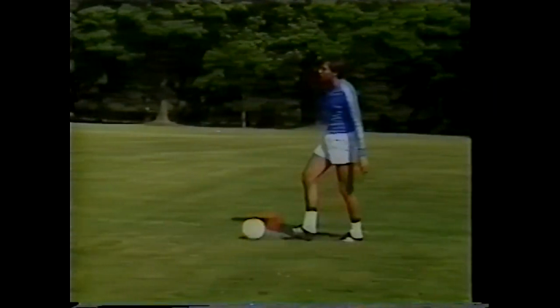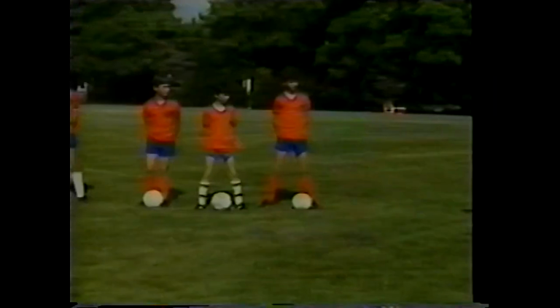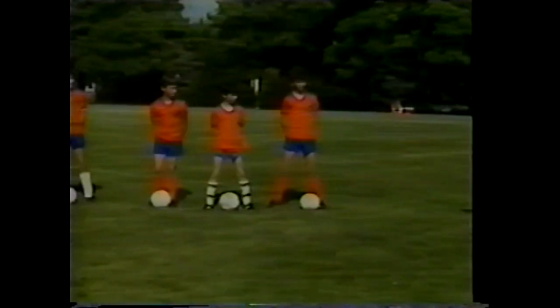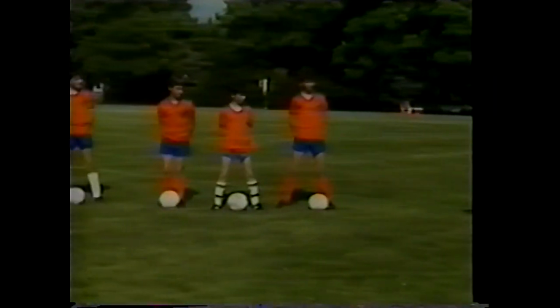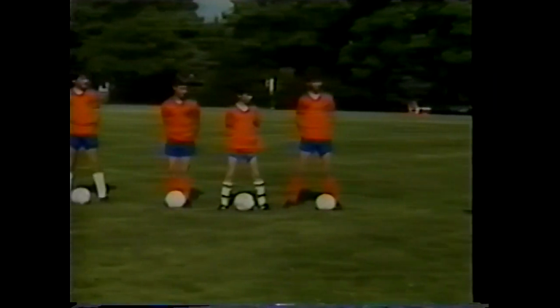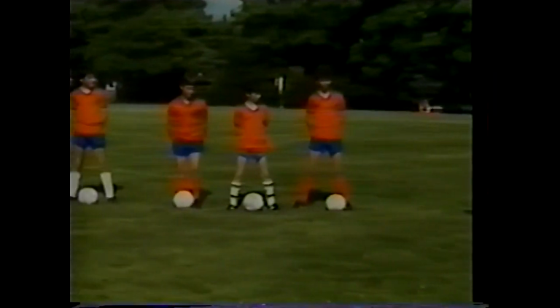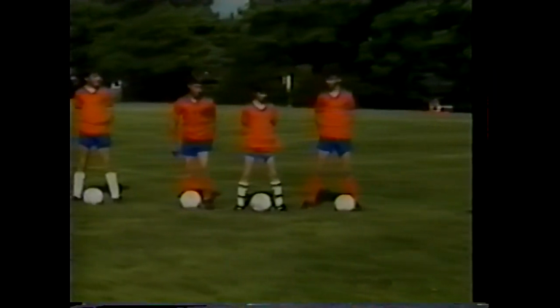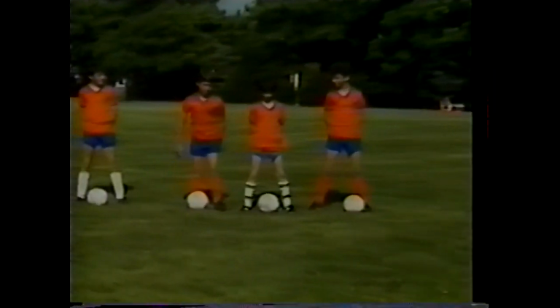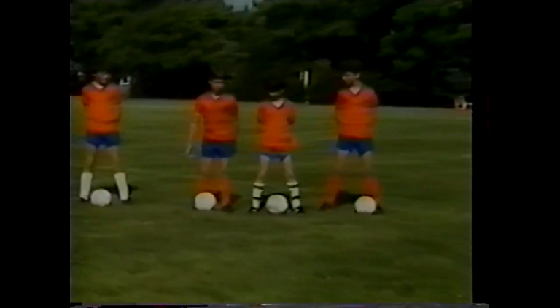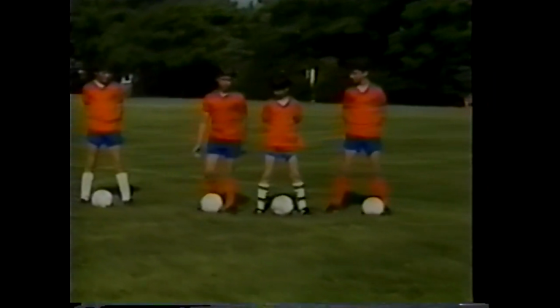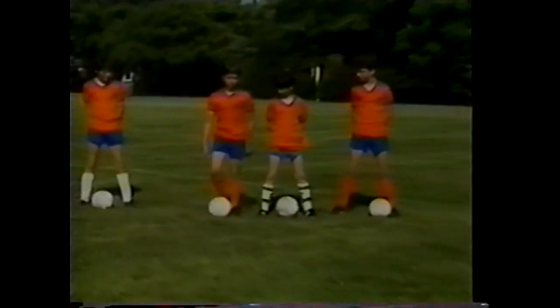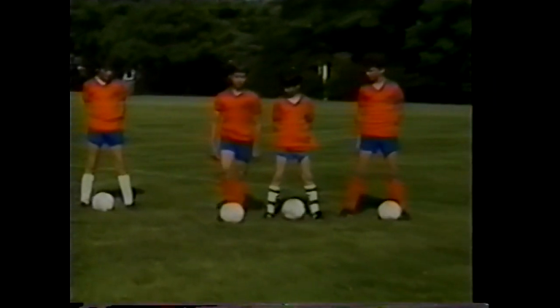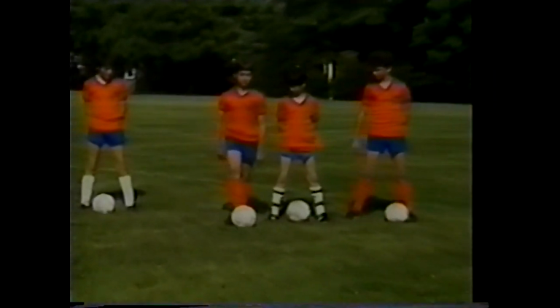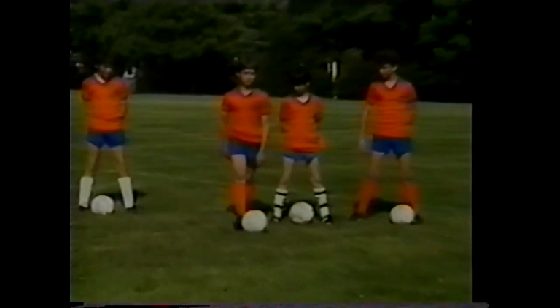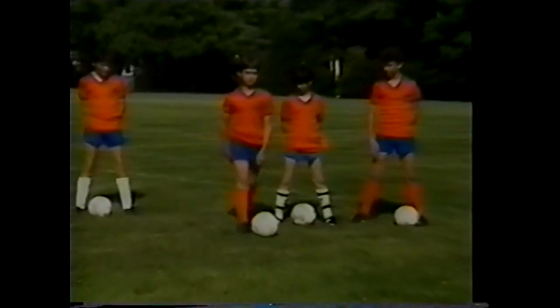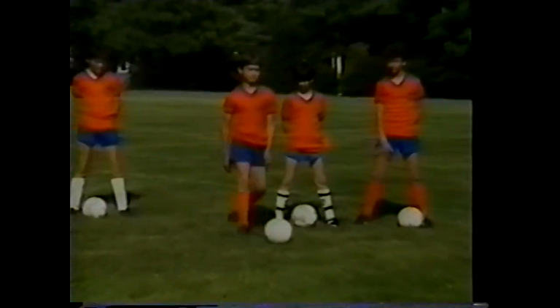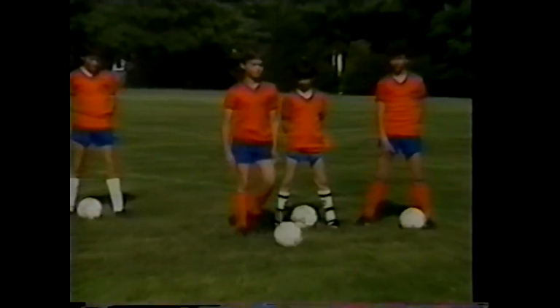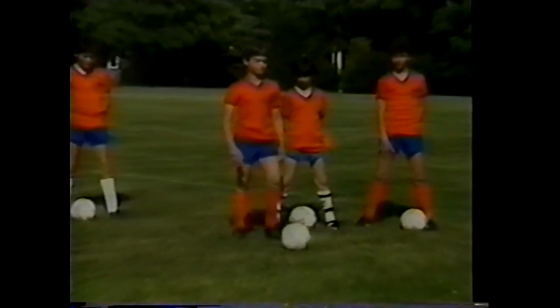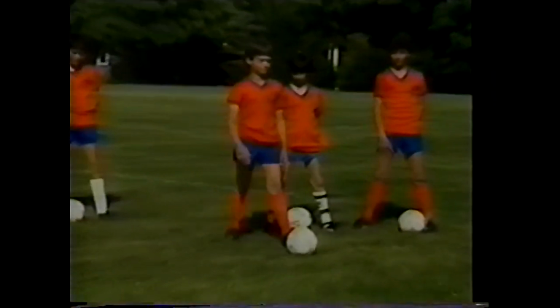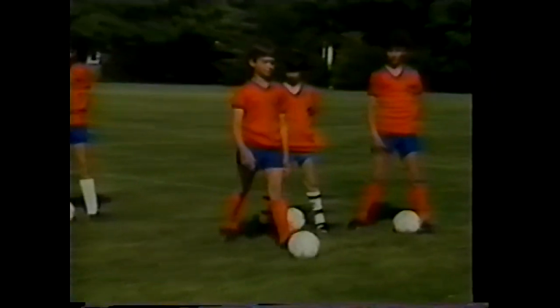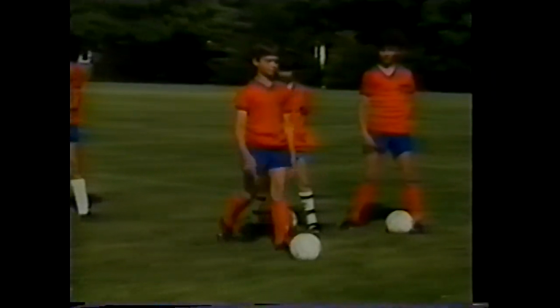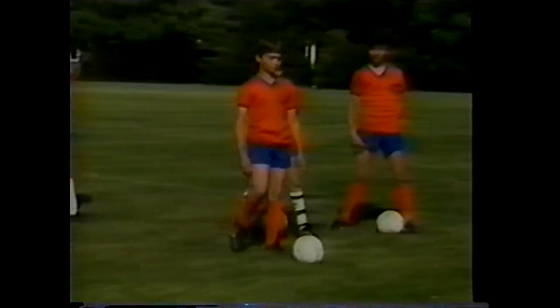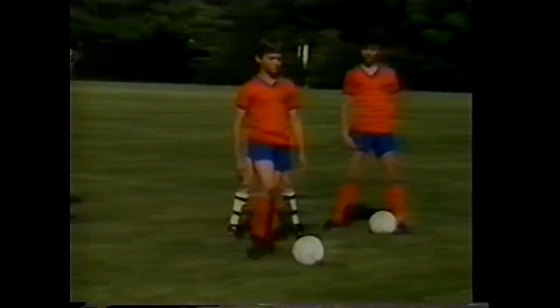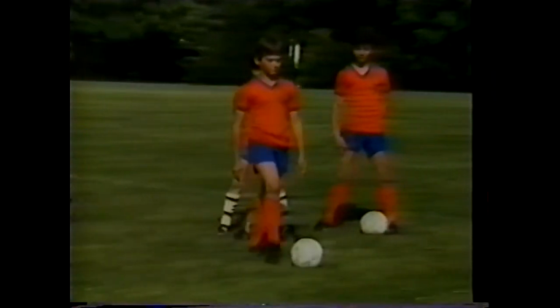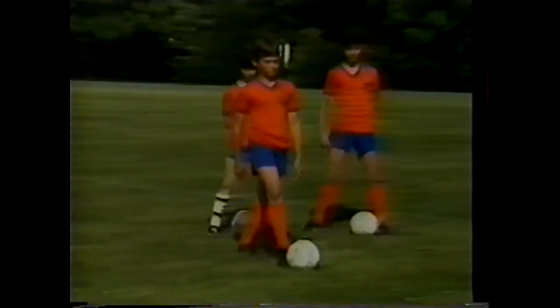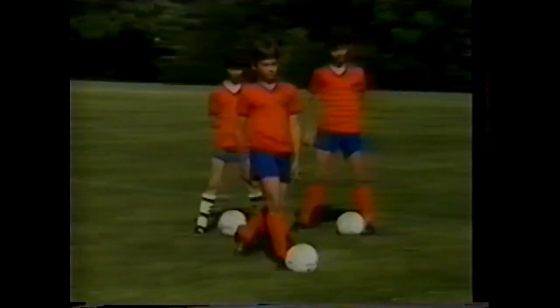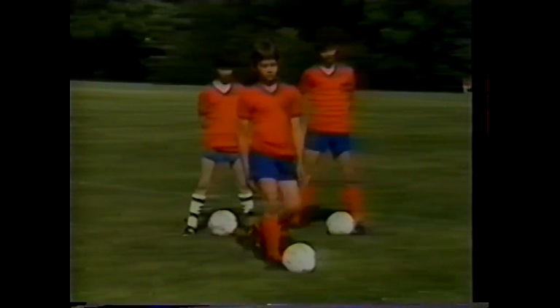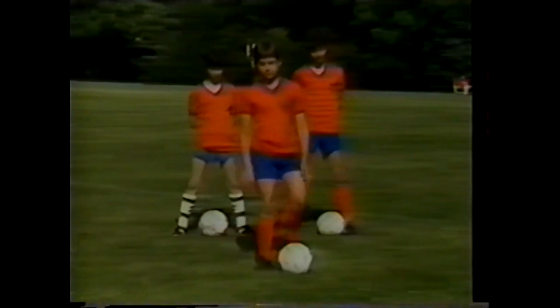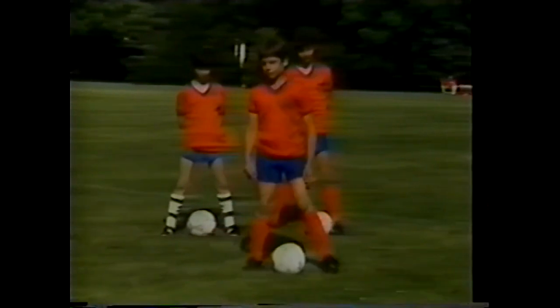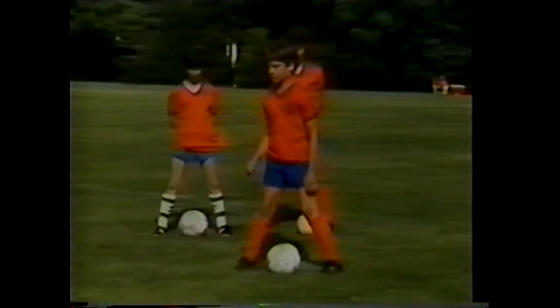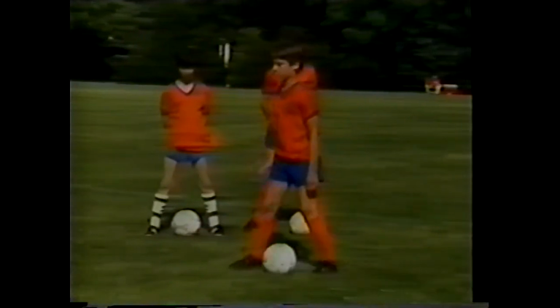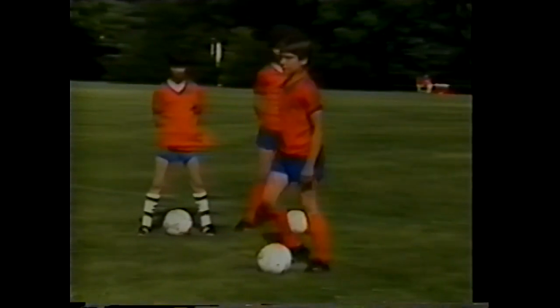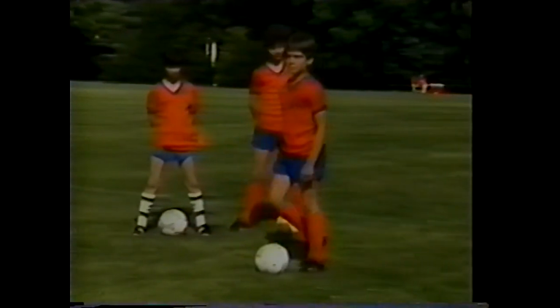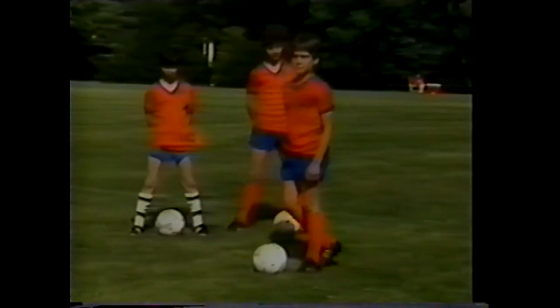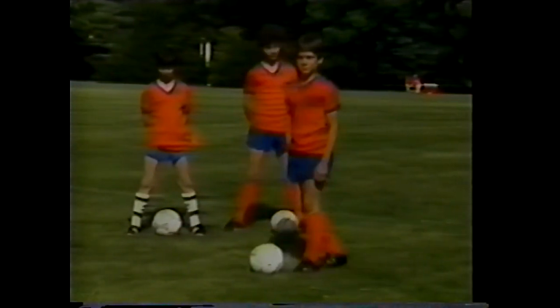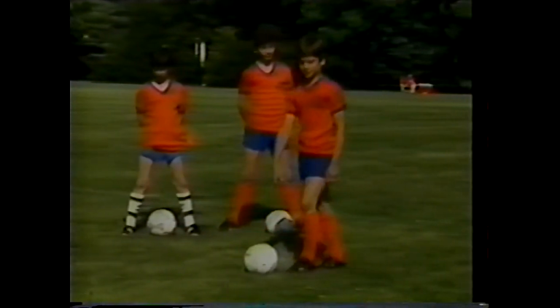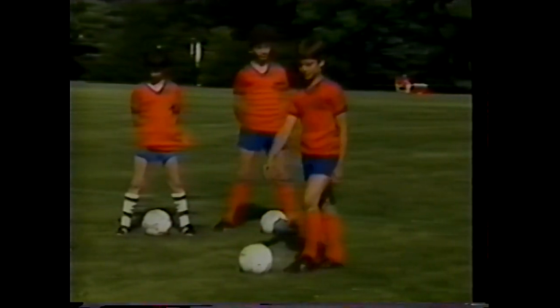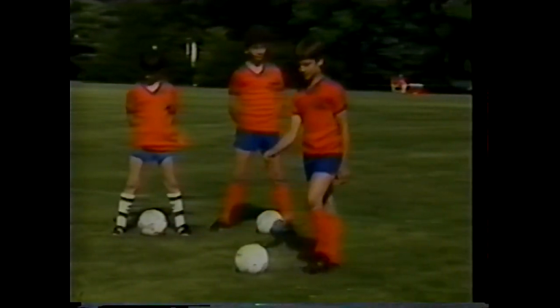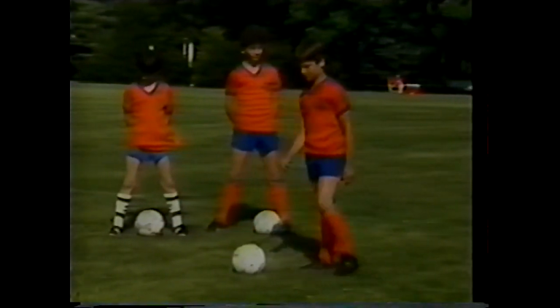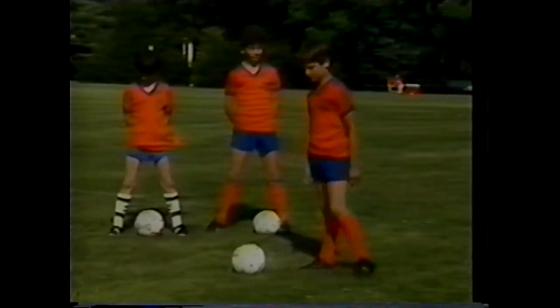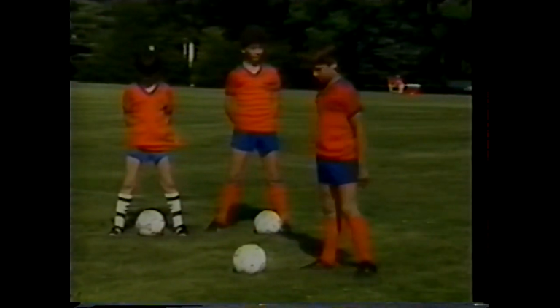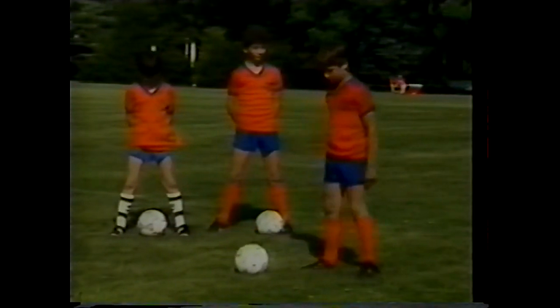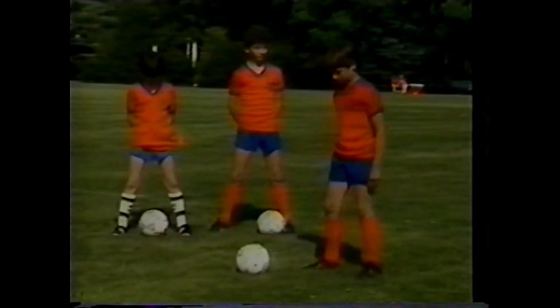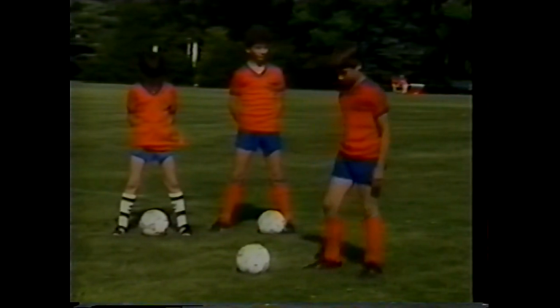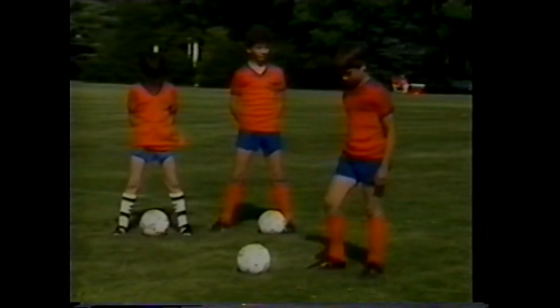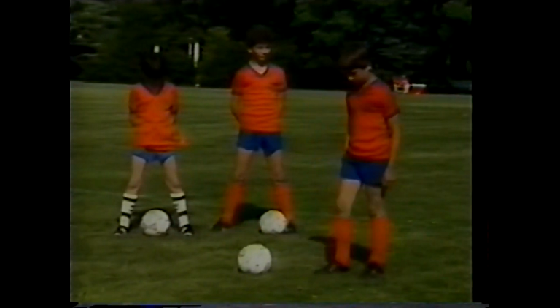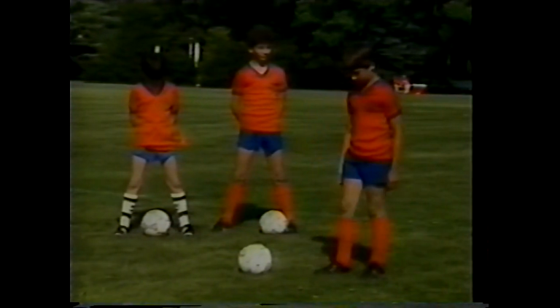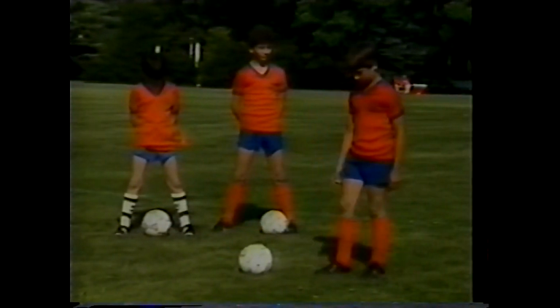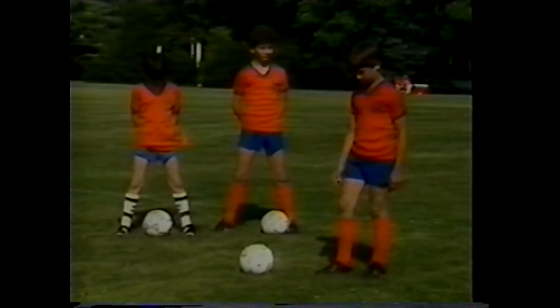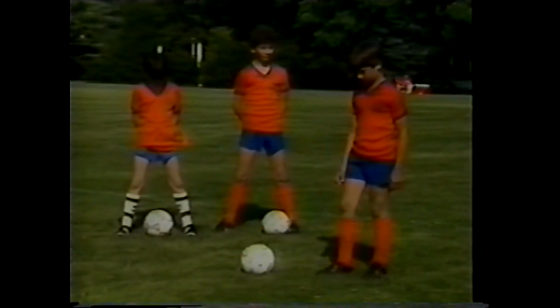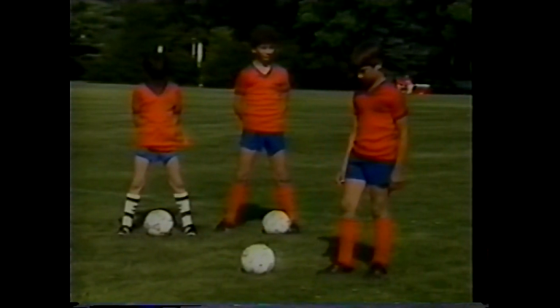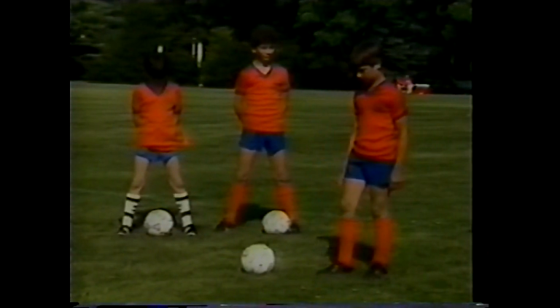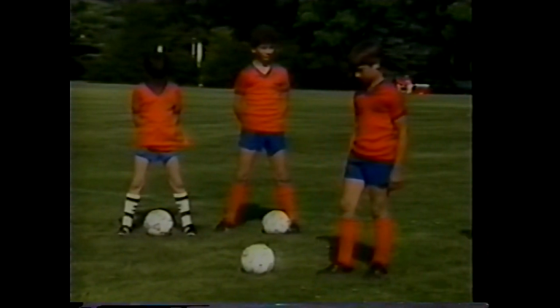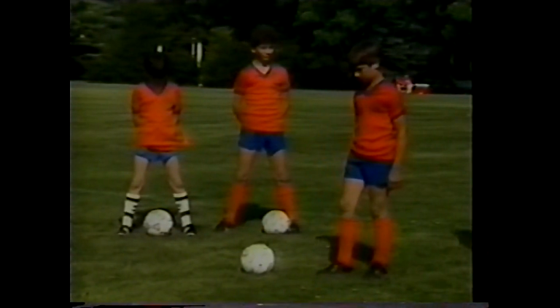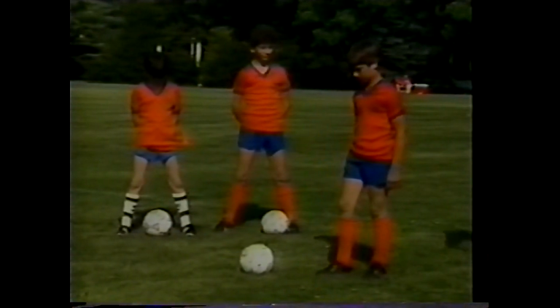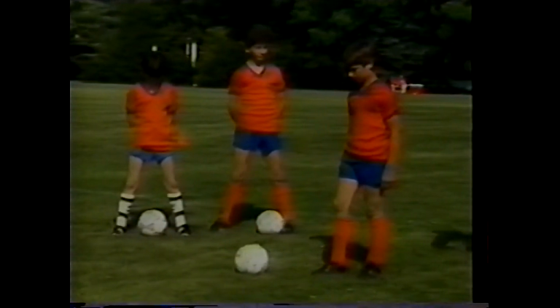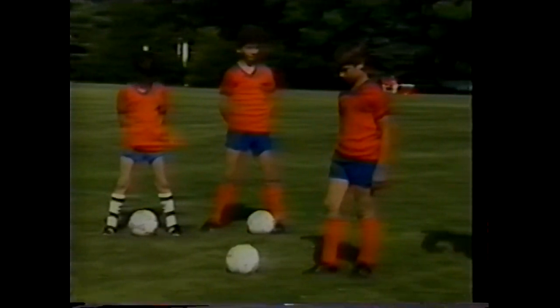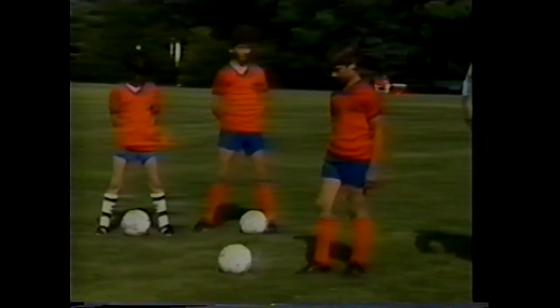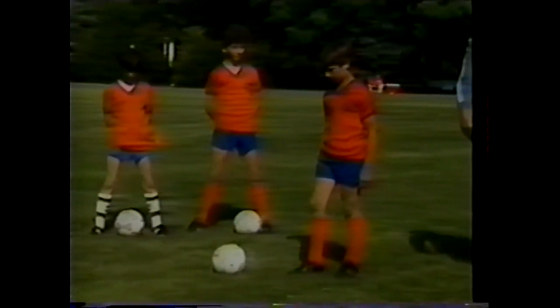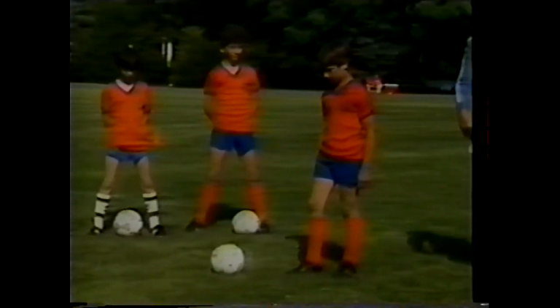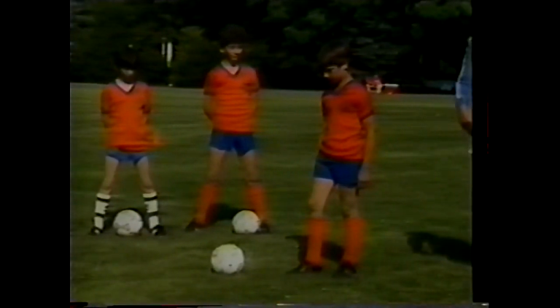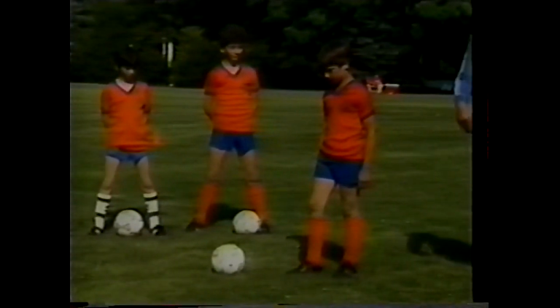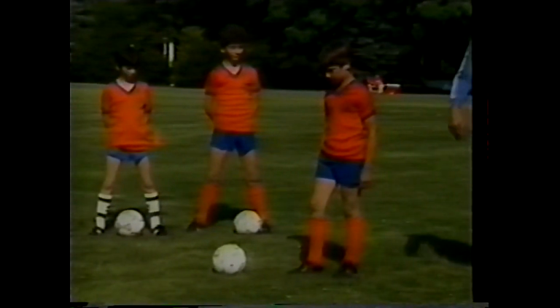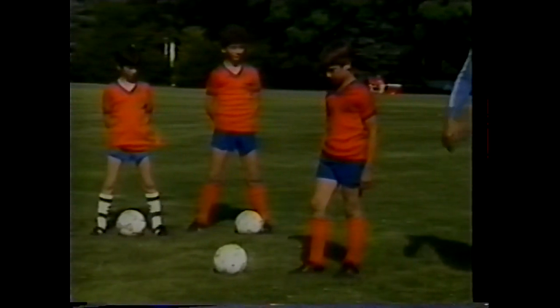Drew steps out to demonstrate using the instep, also called the shoelaces area of the foot.